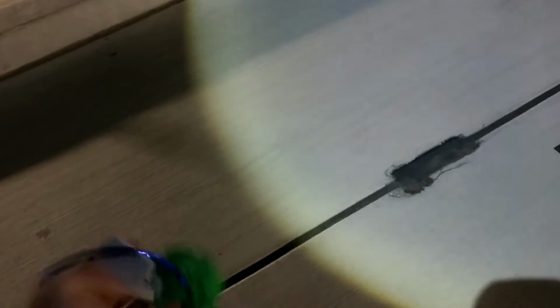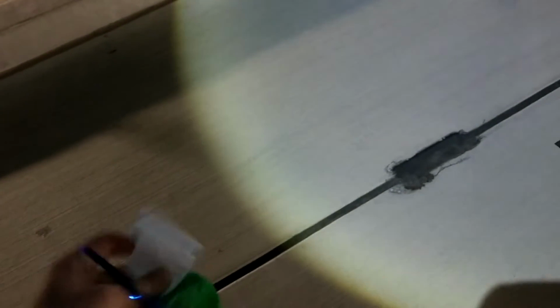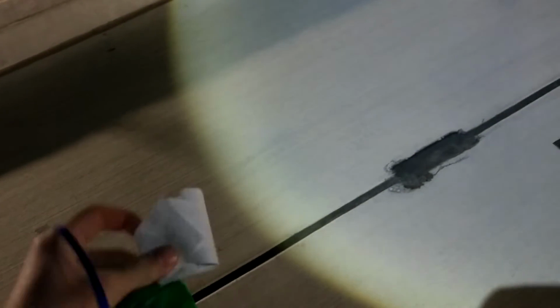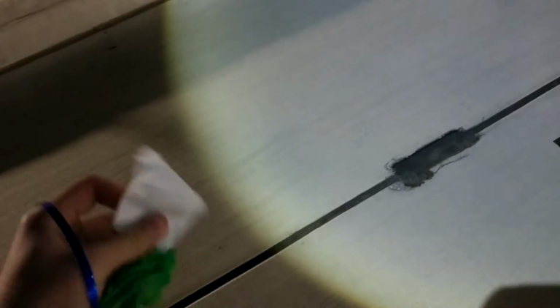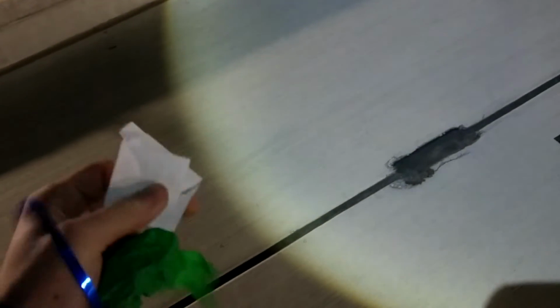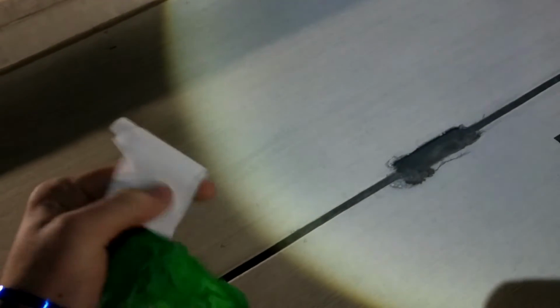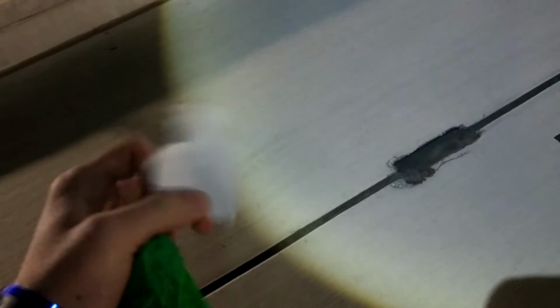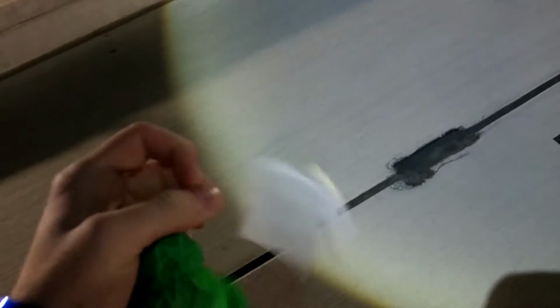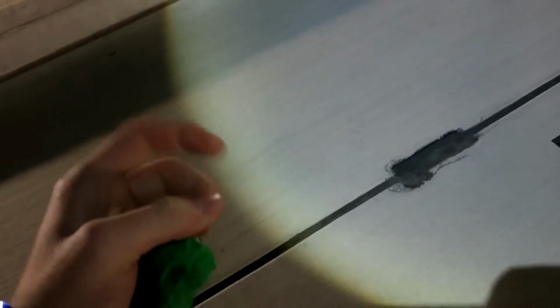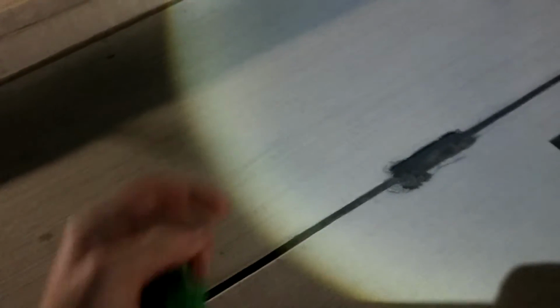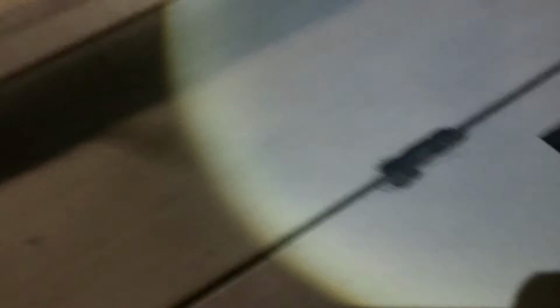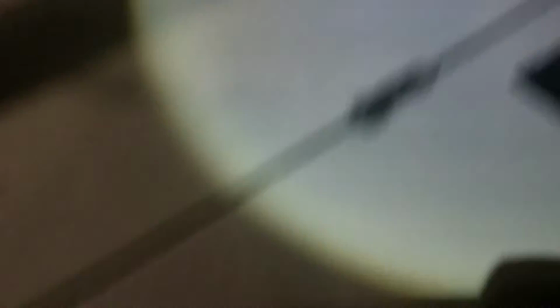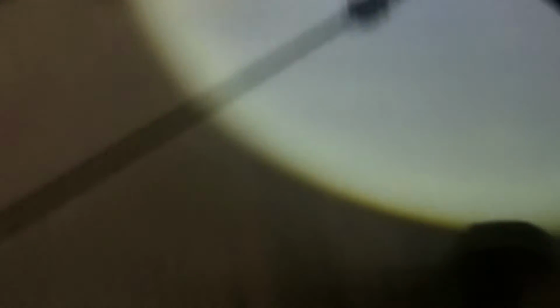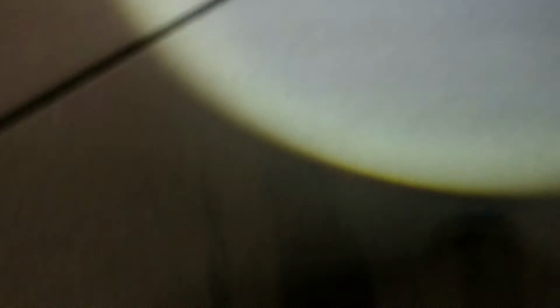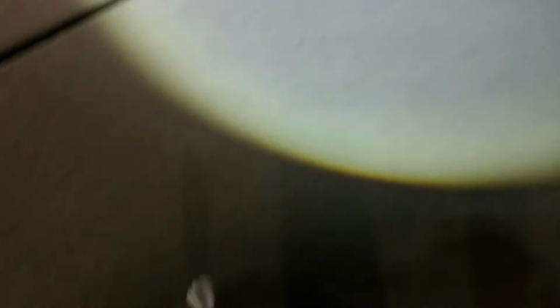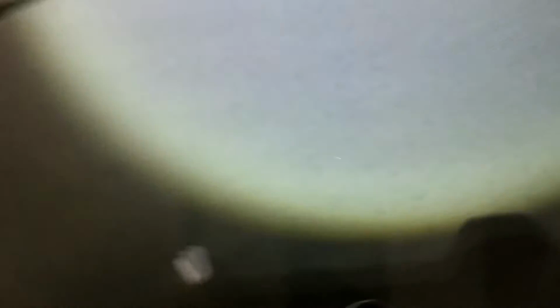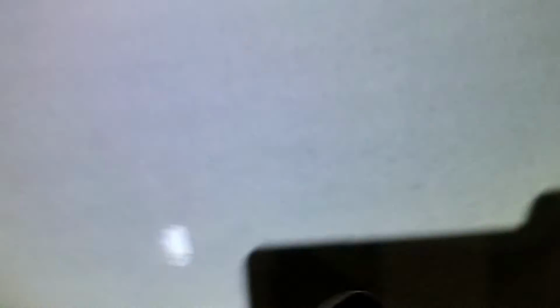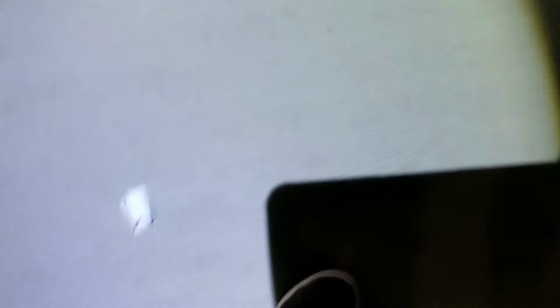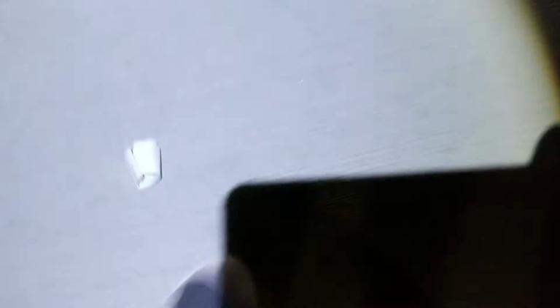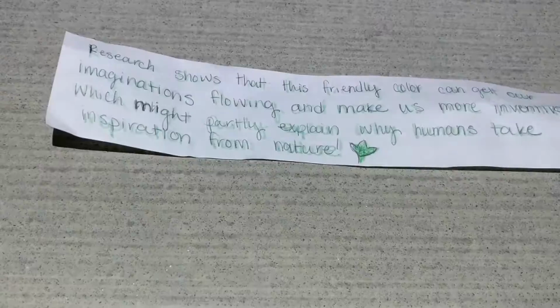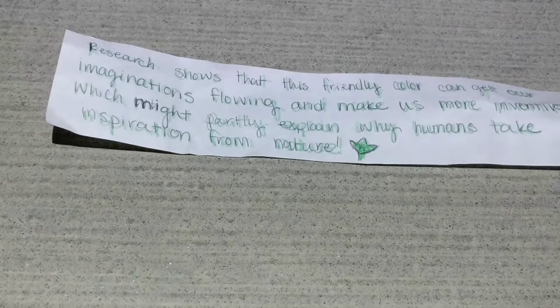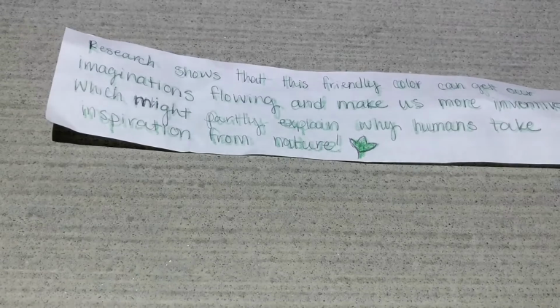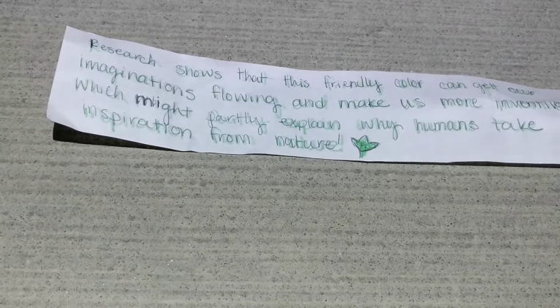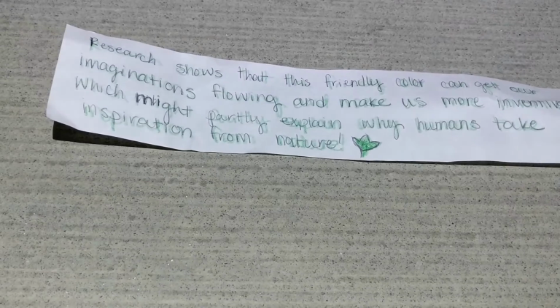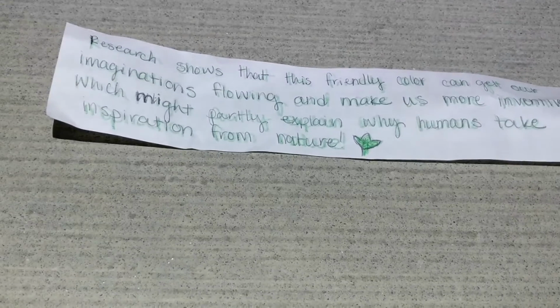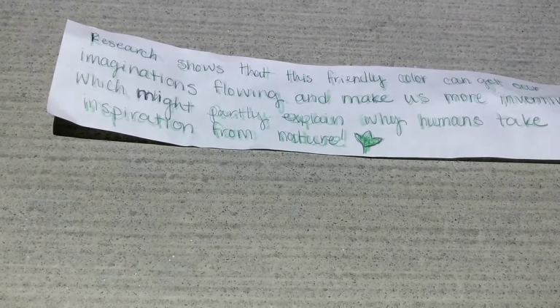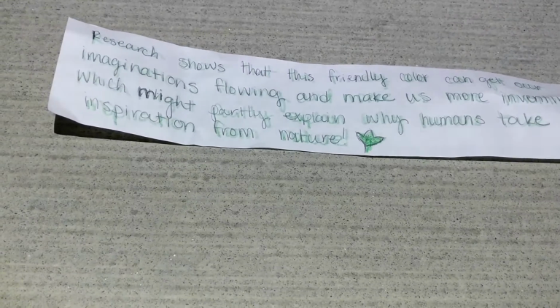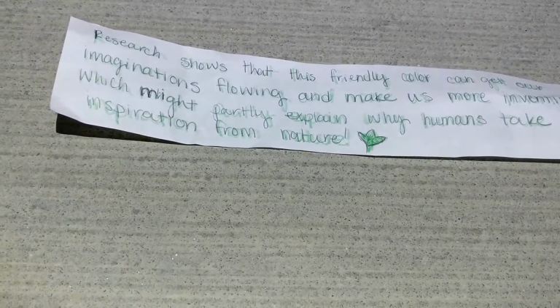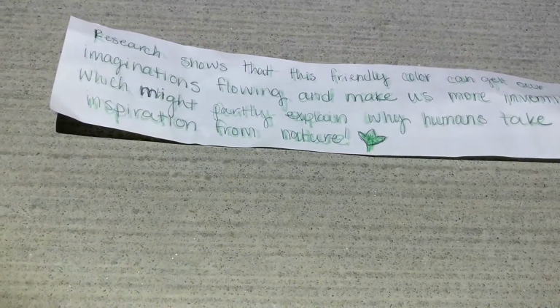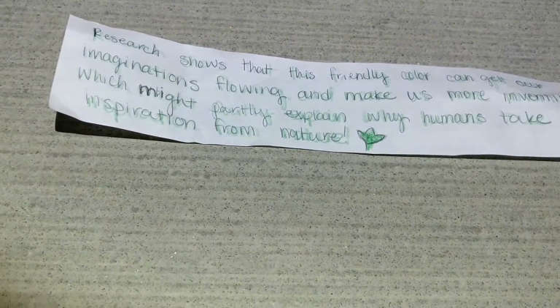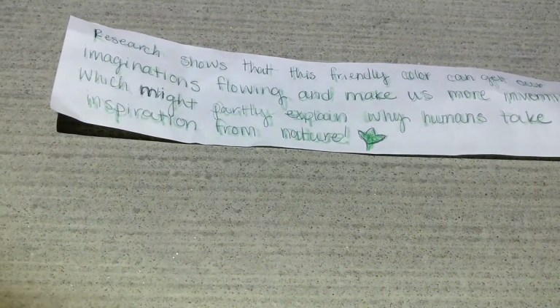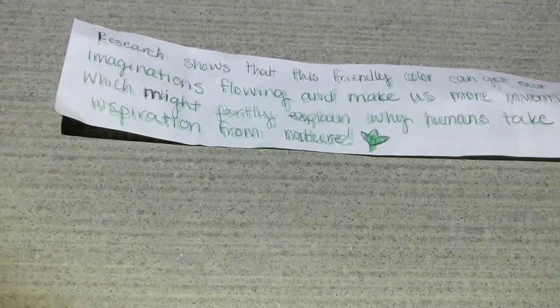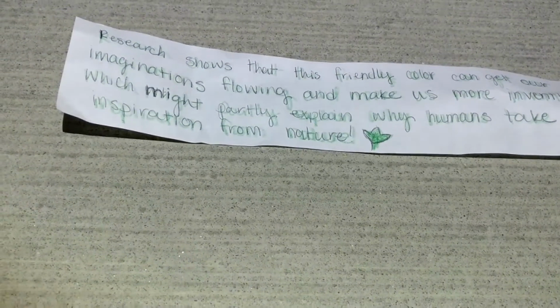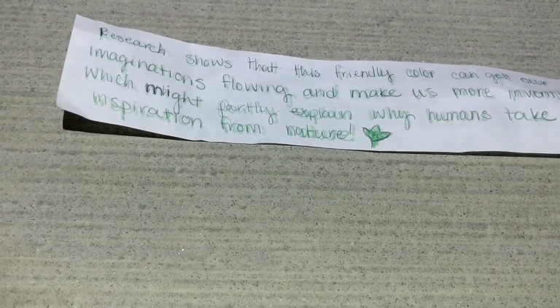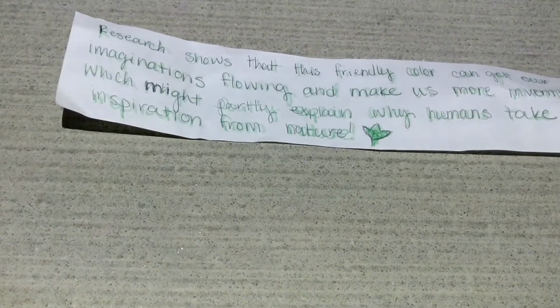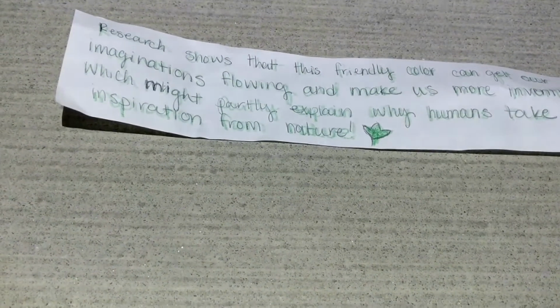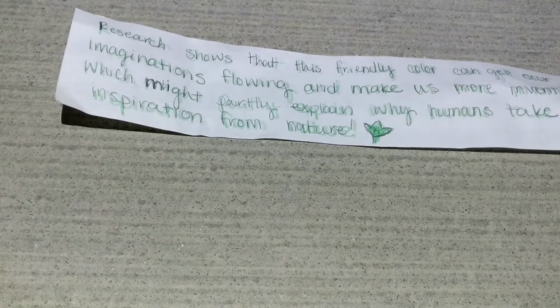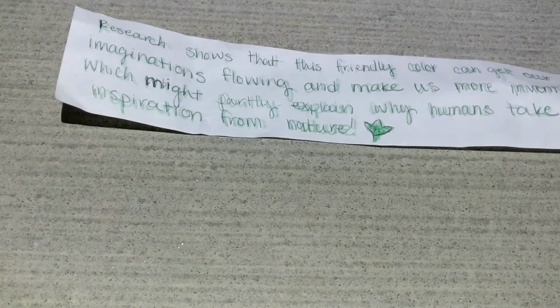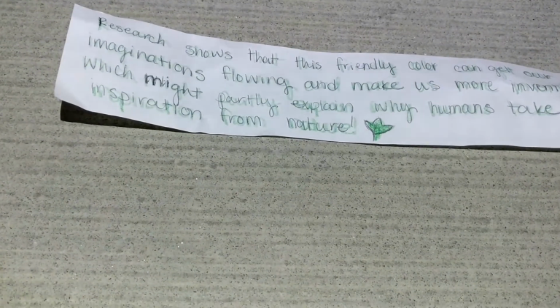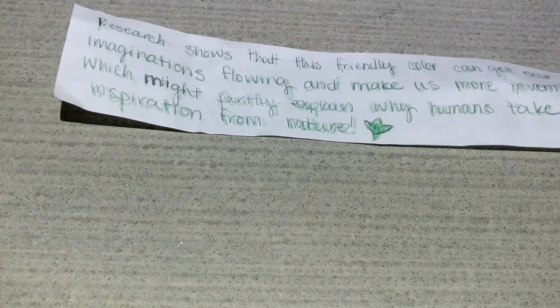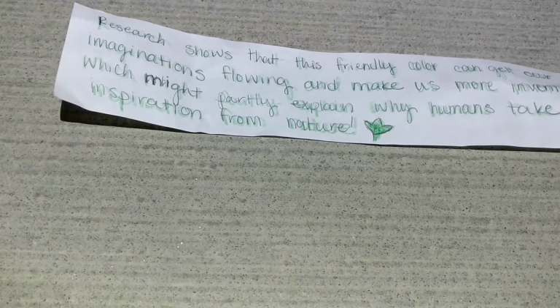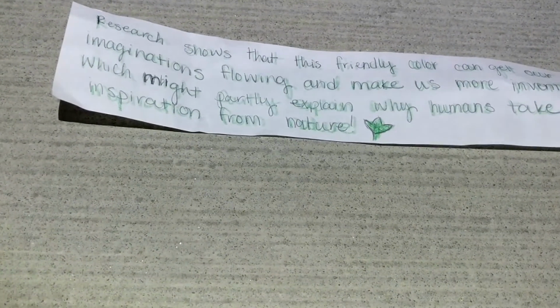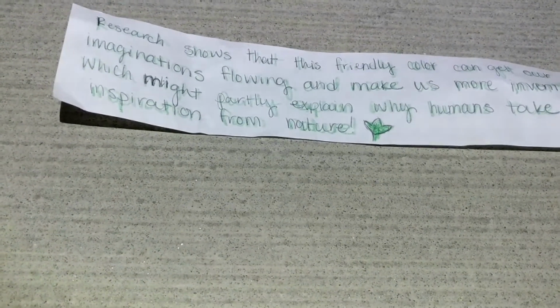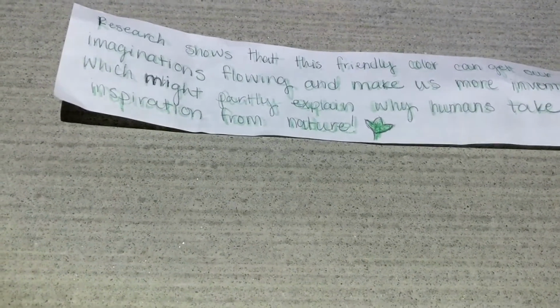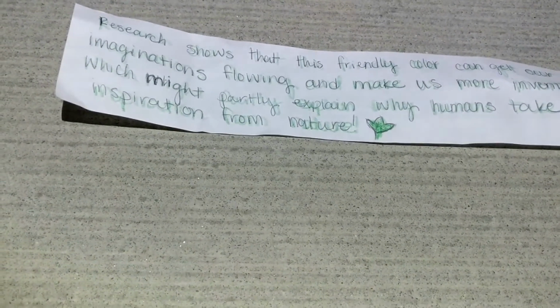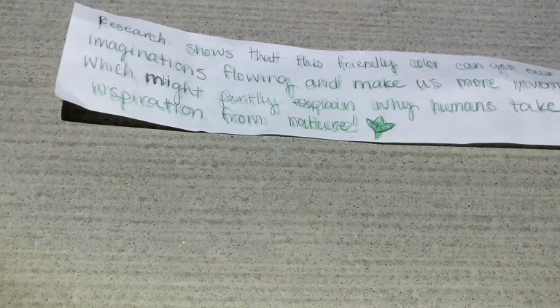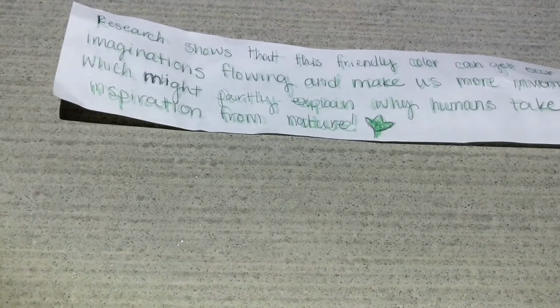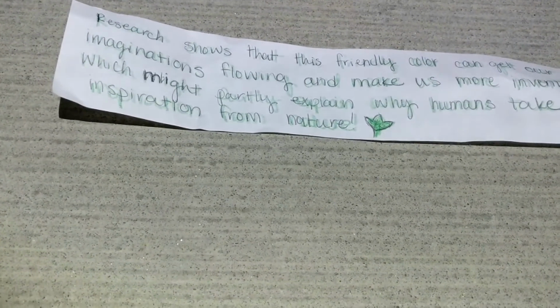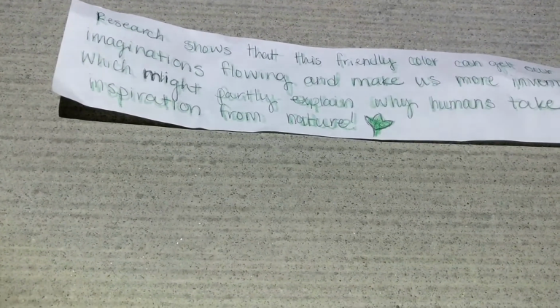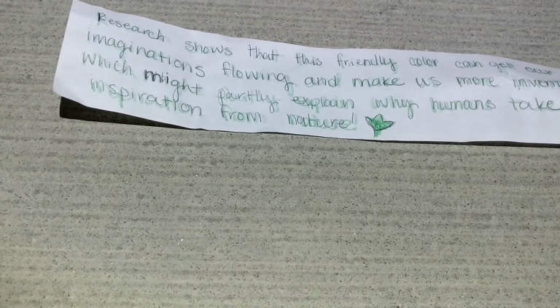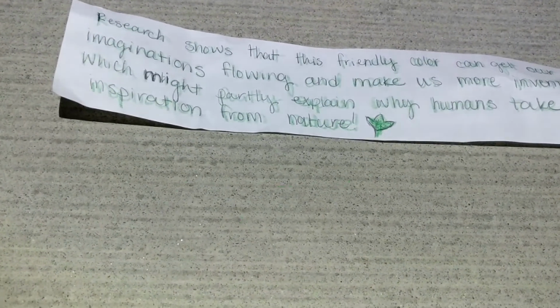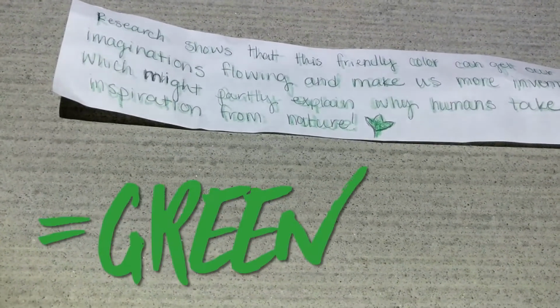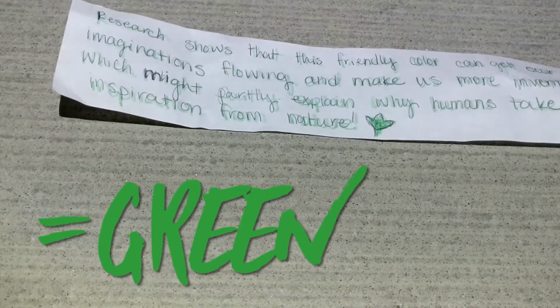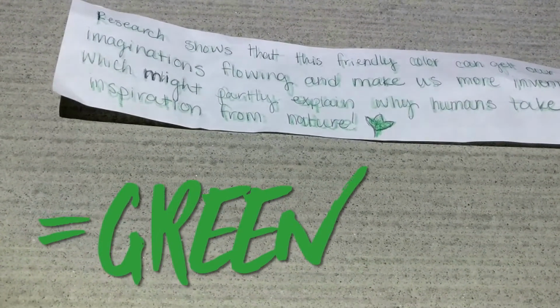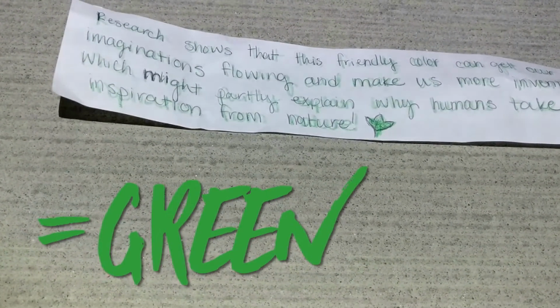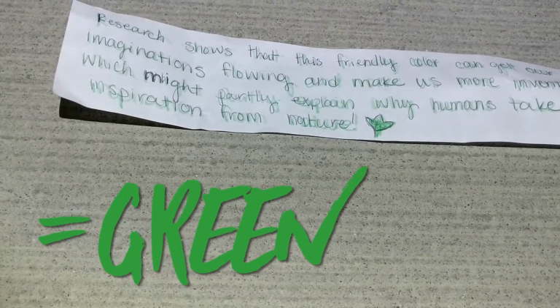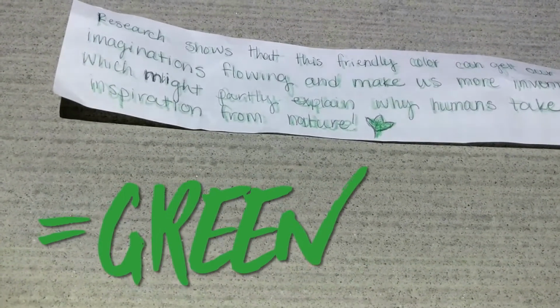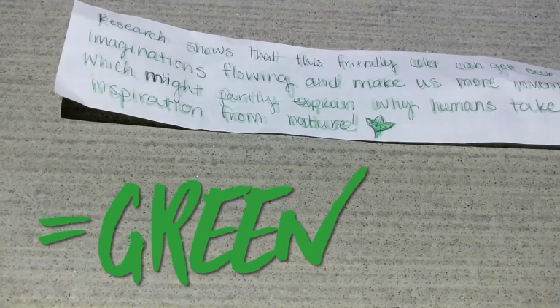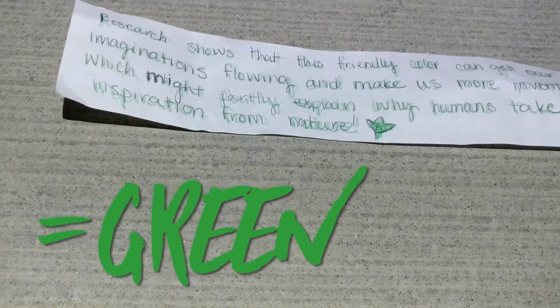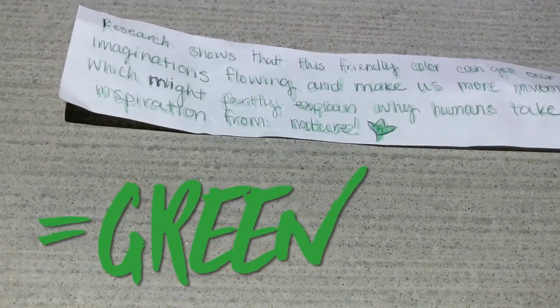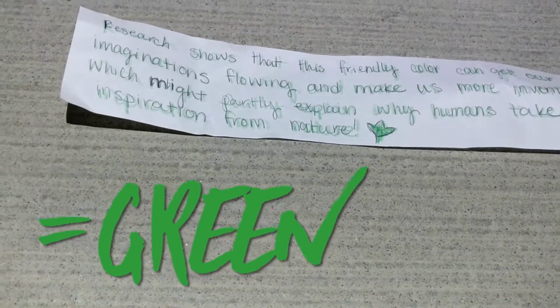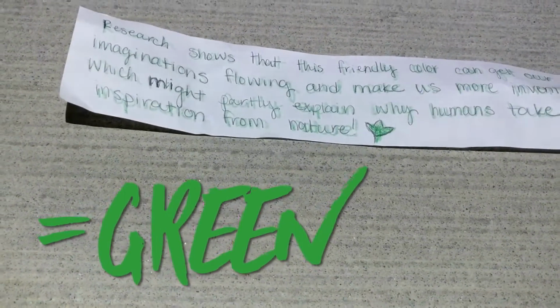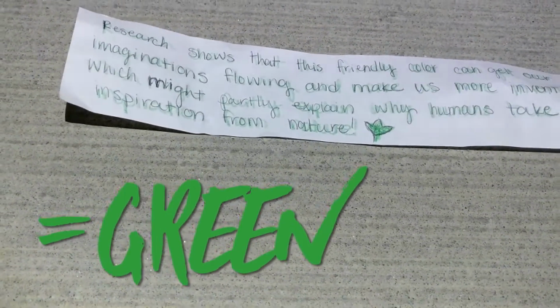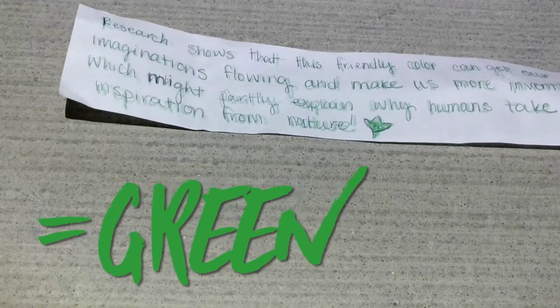Research shows that this friendly color can get our imaginations flowing and make us more inventive, which might partly explain why humans take inspiration from nature.